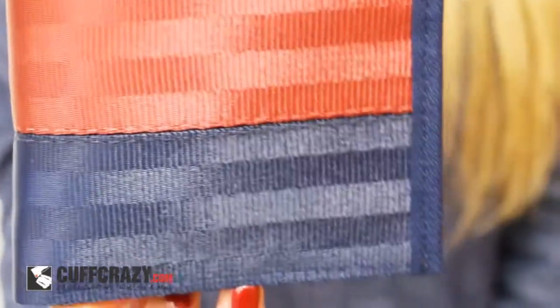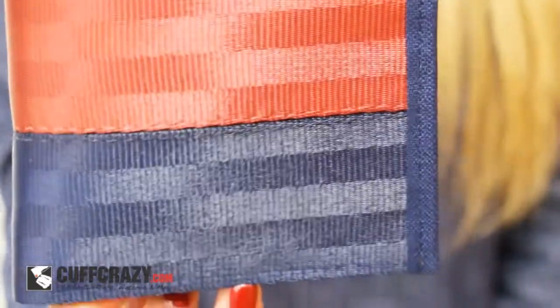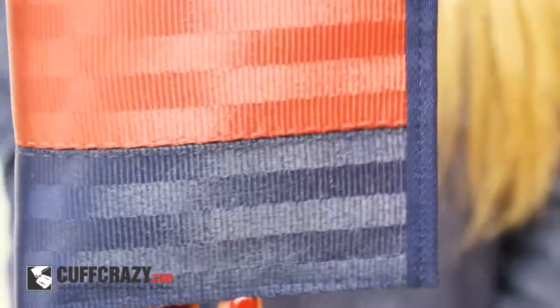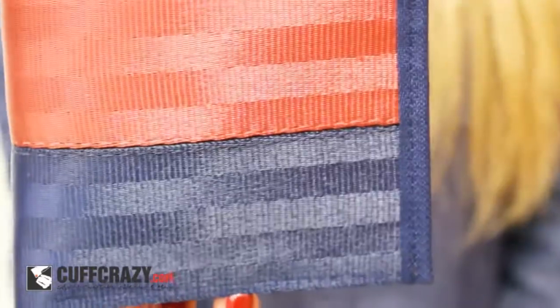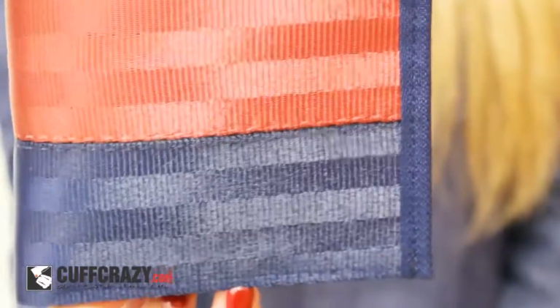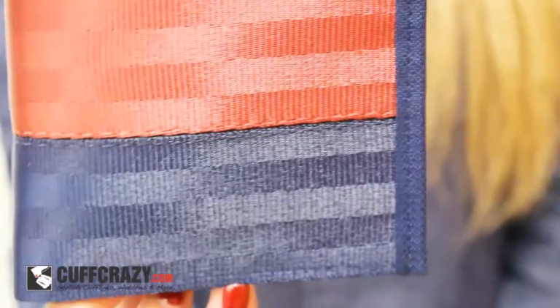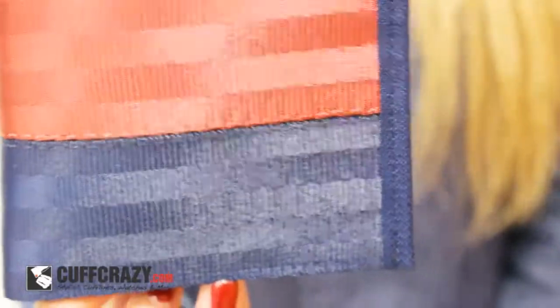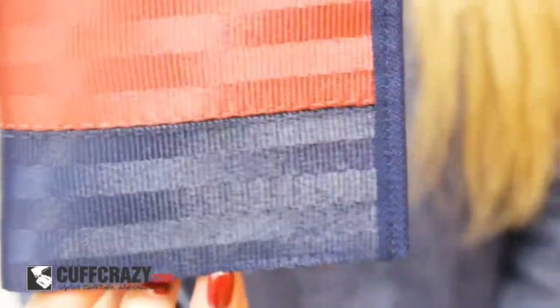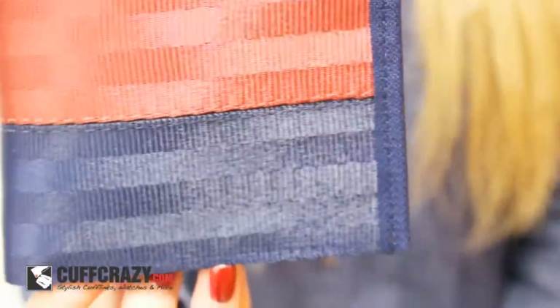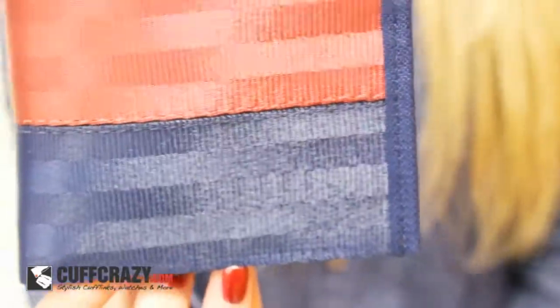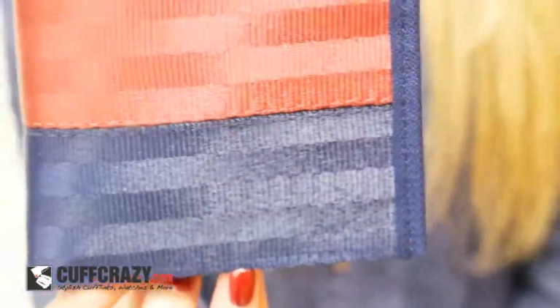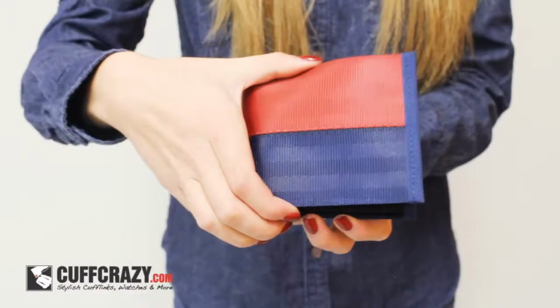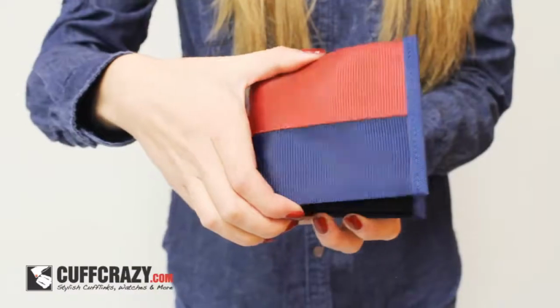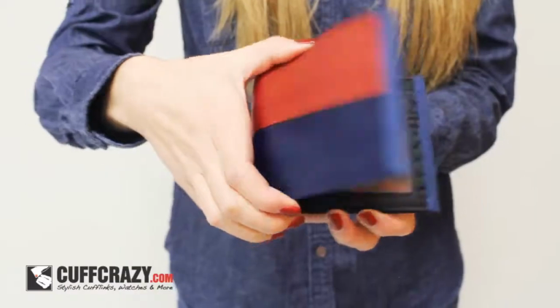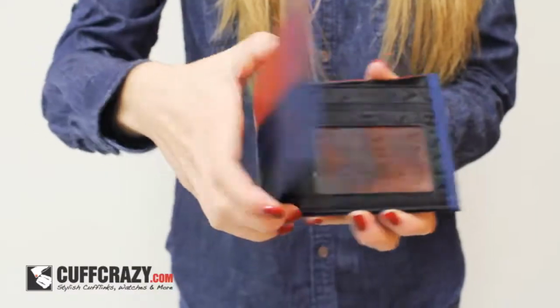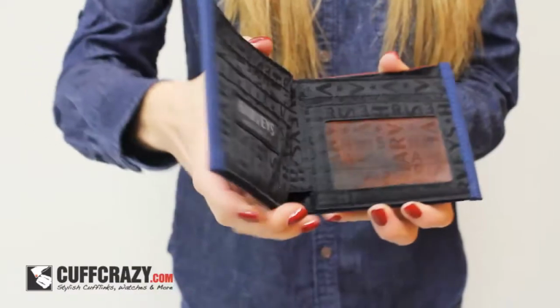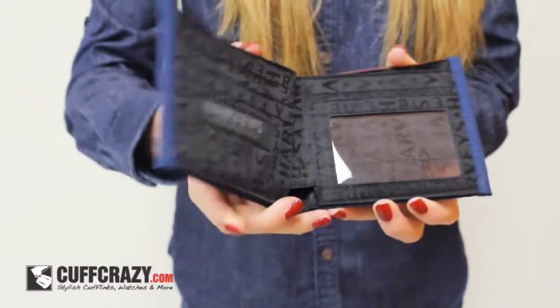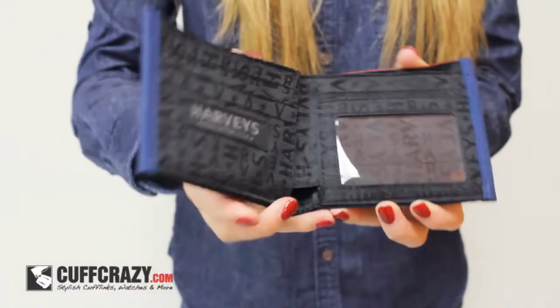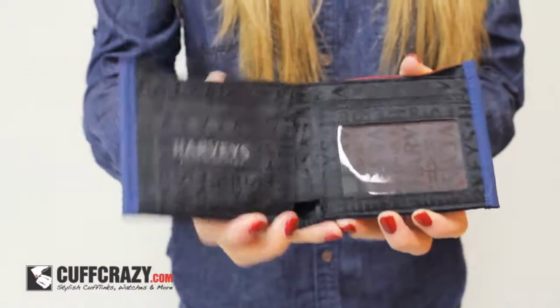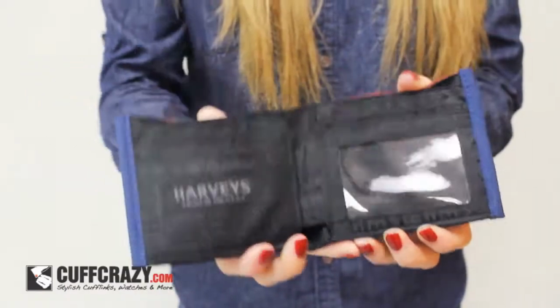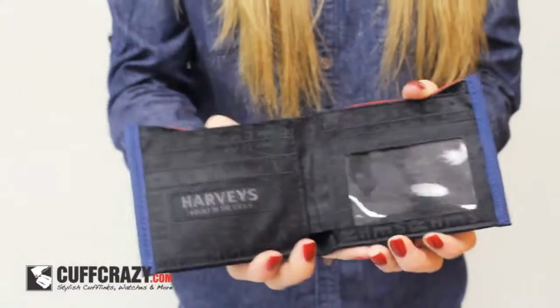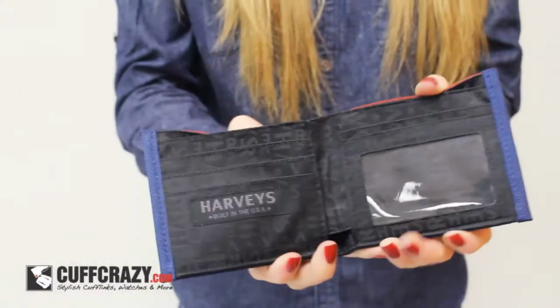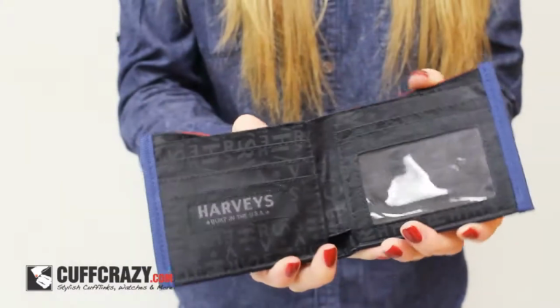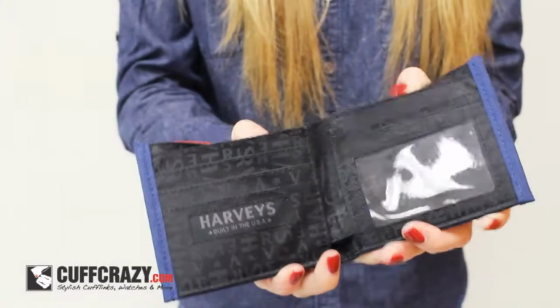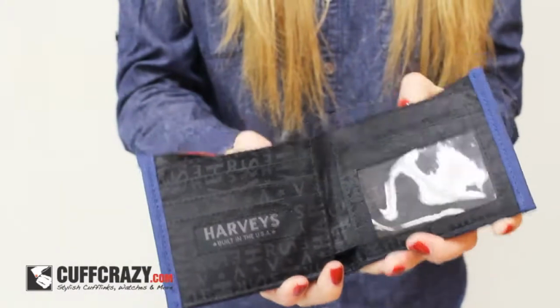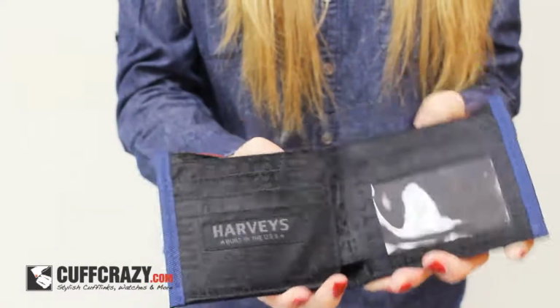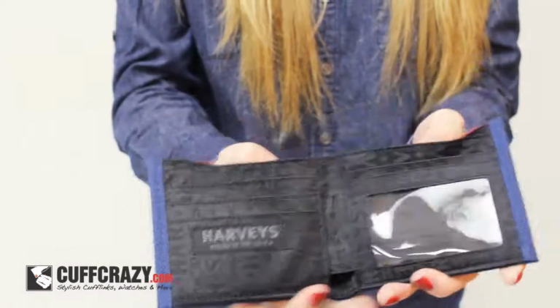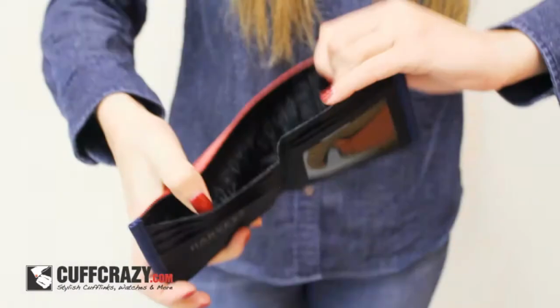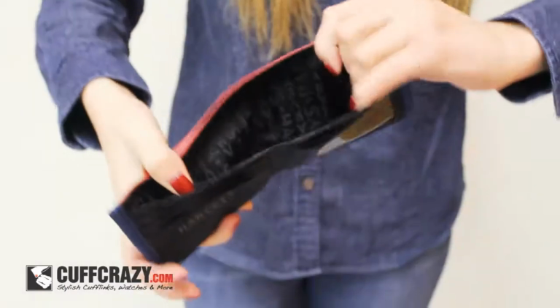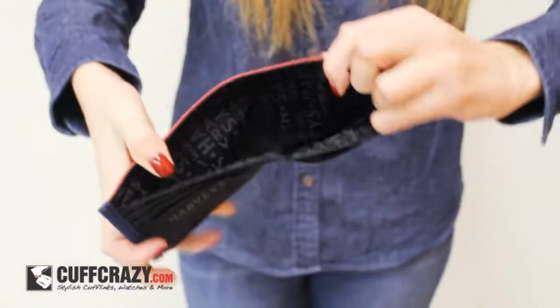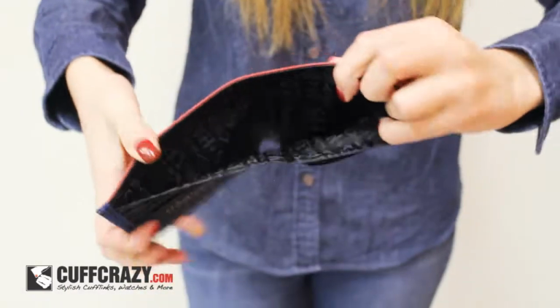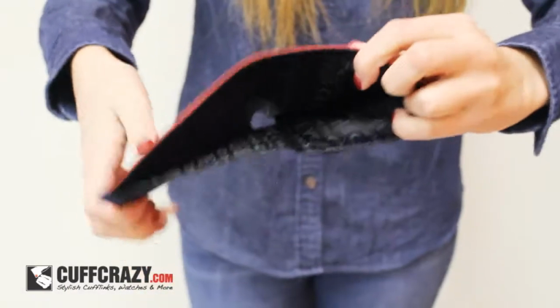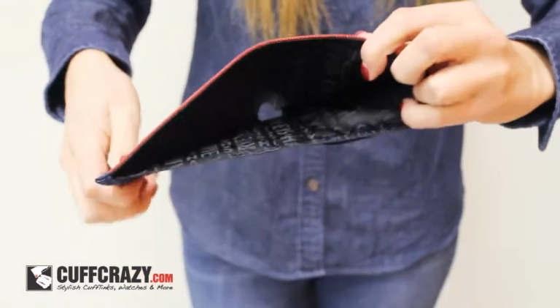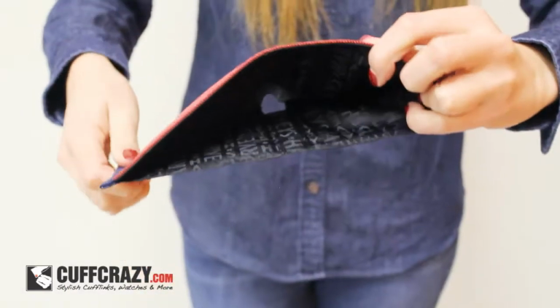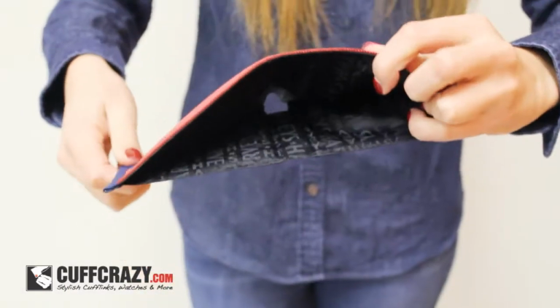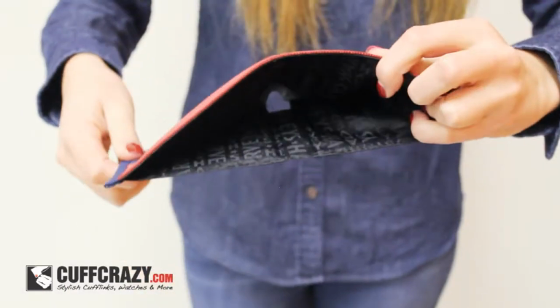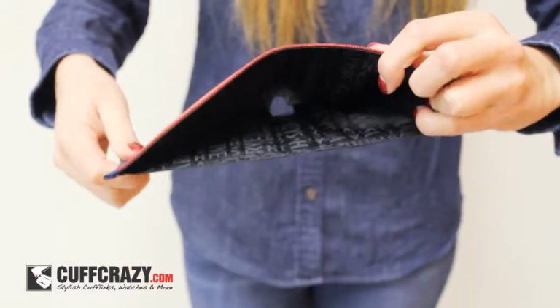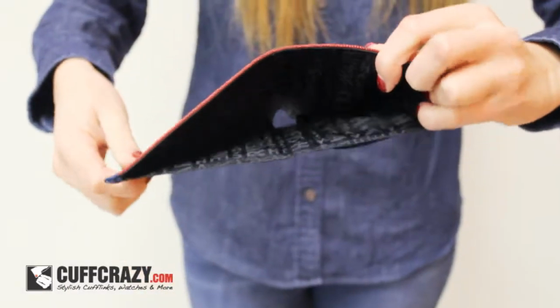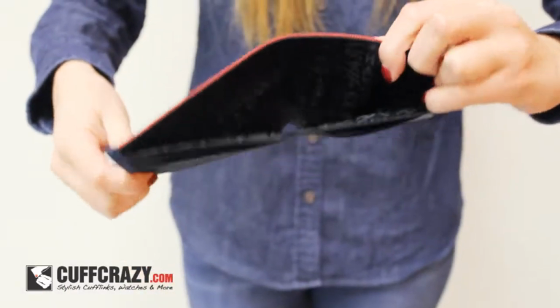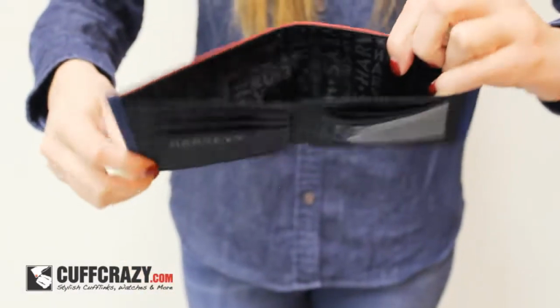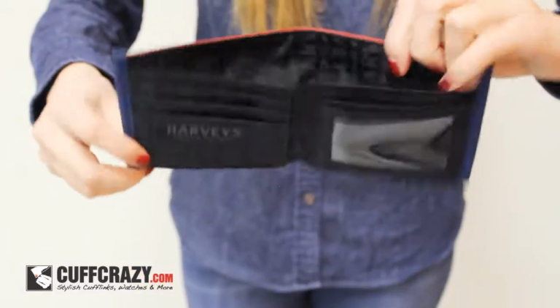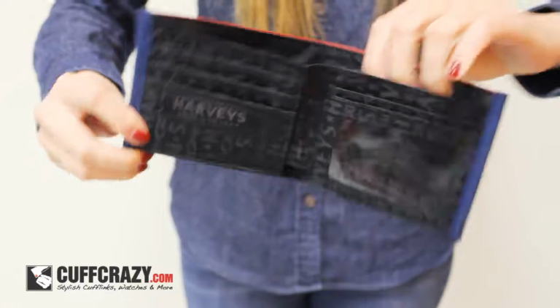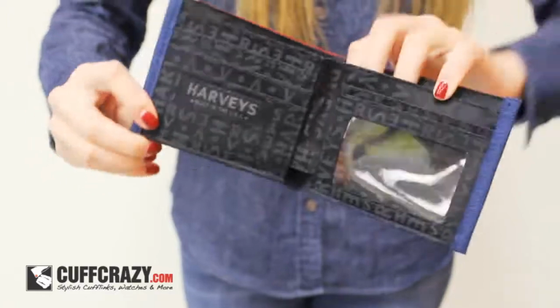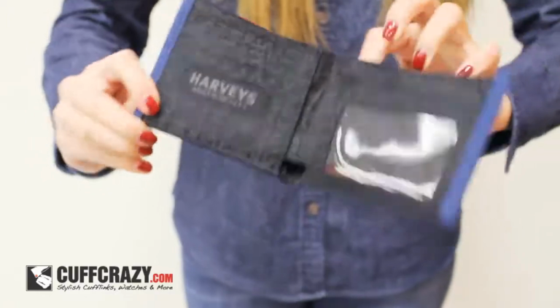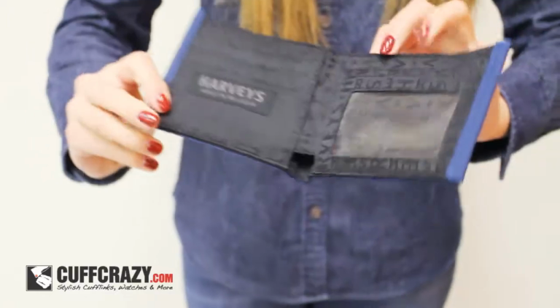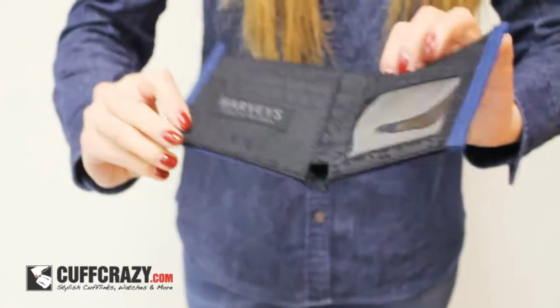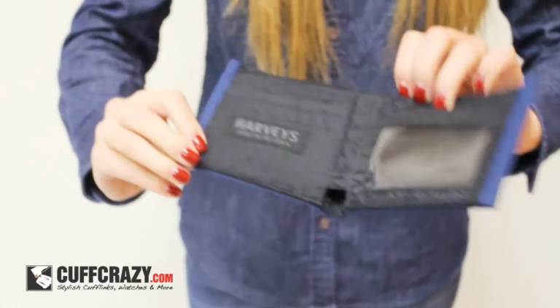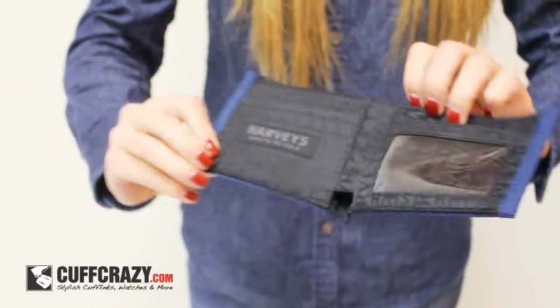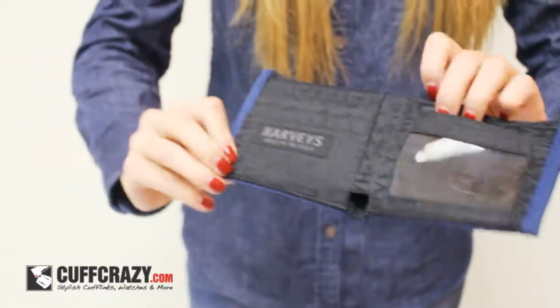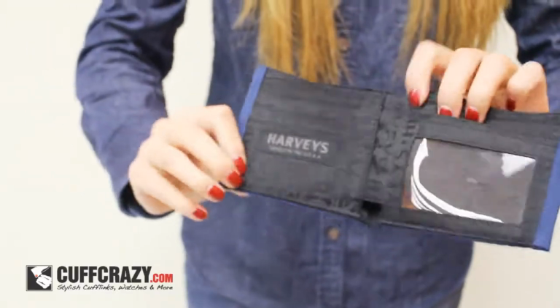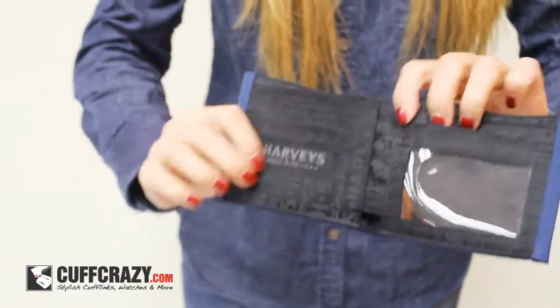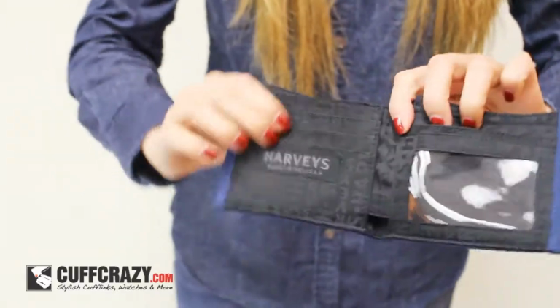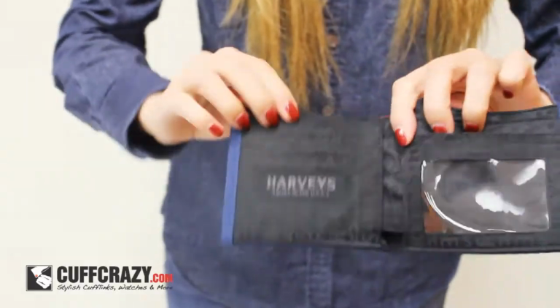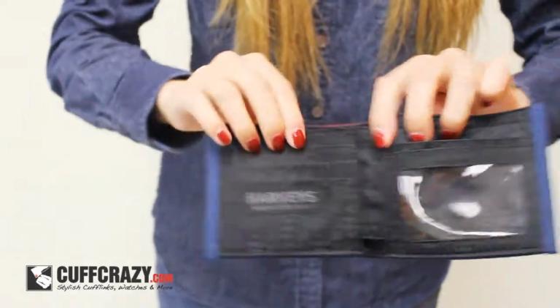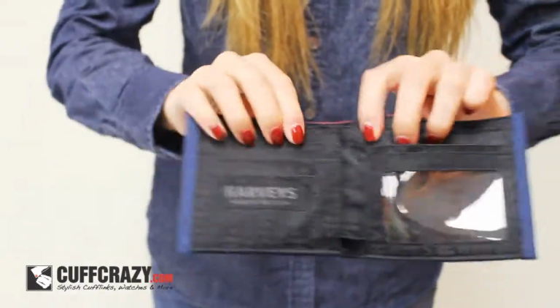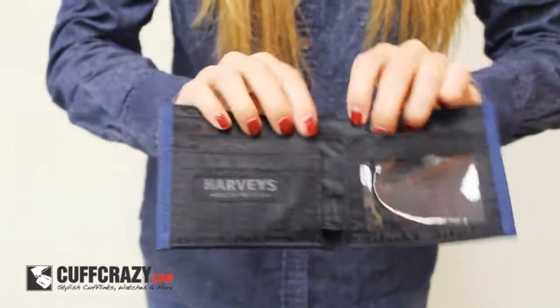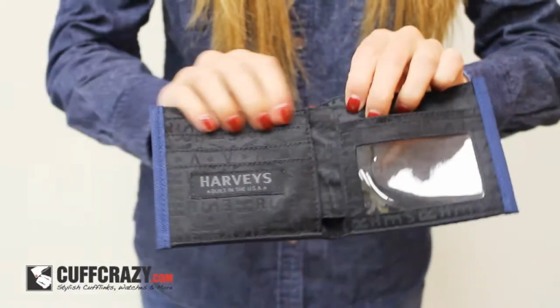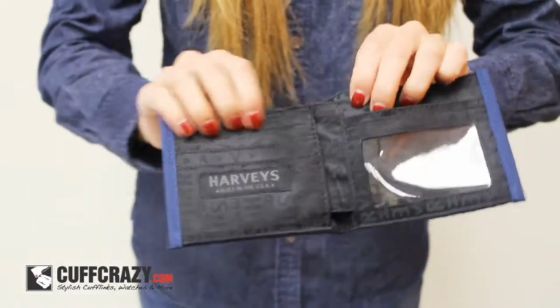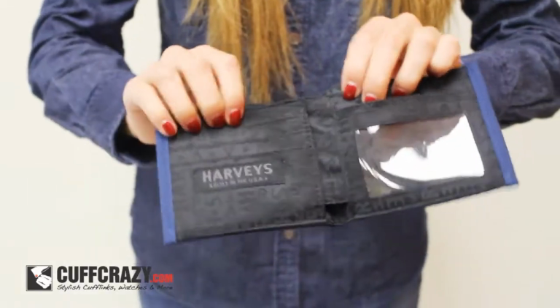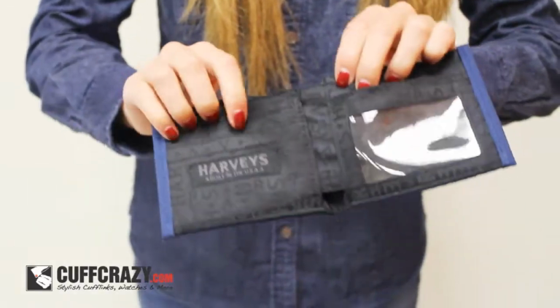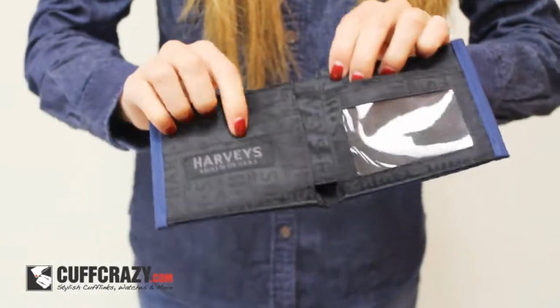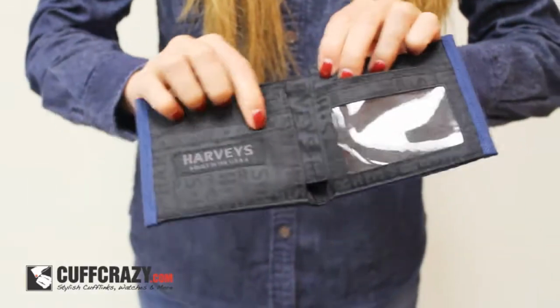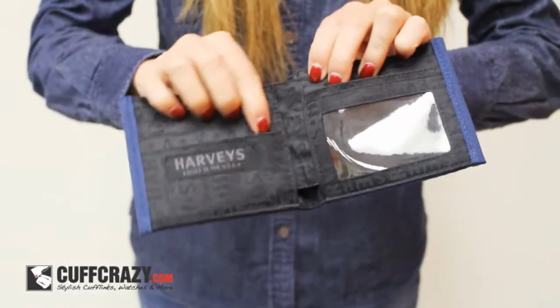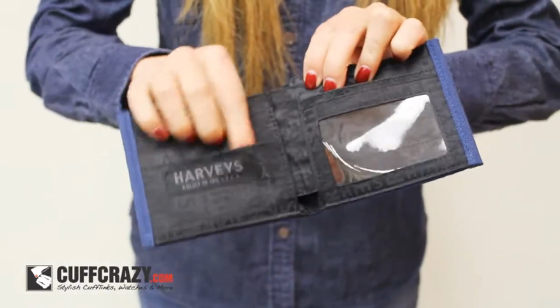Features include four card slots, one ID window, and one currency pocket. Just enough for organizing and carrying the essentials.